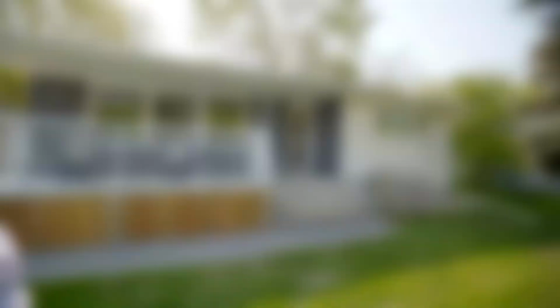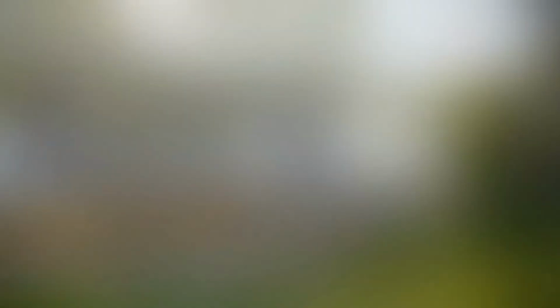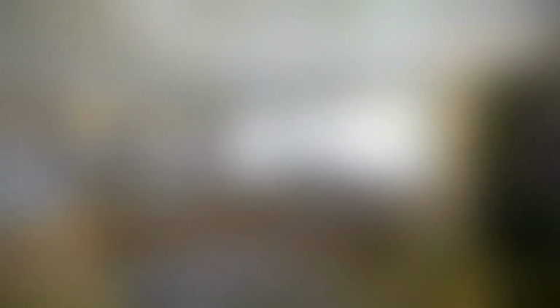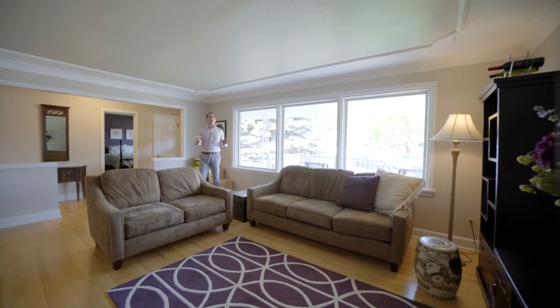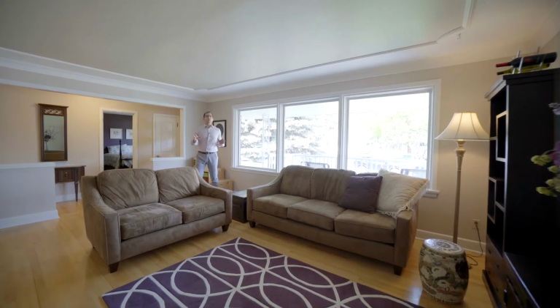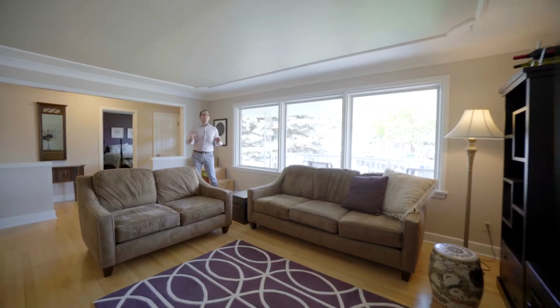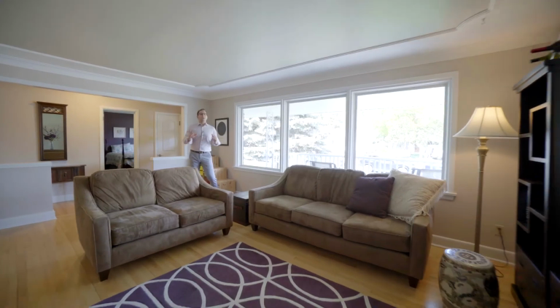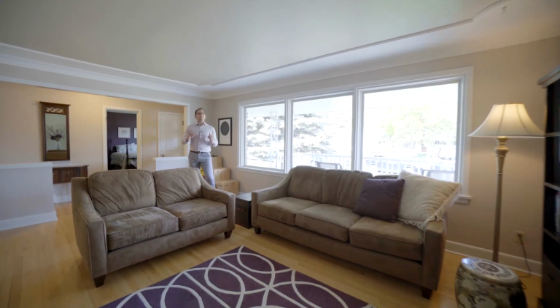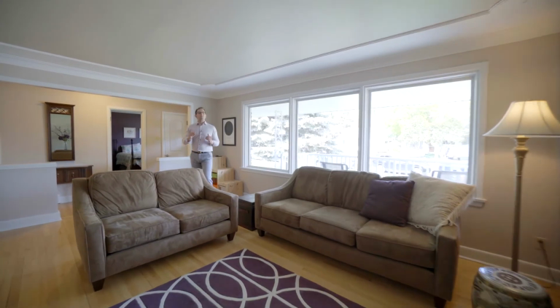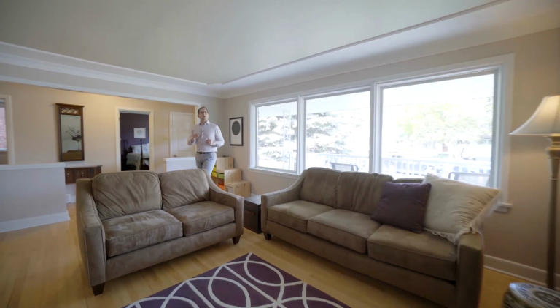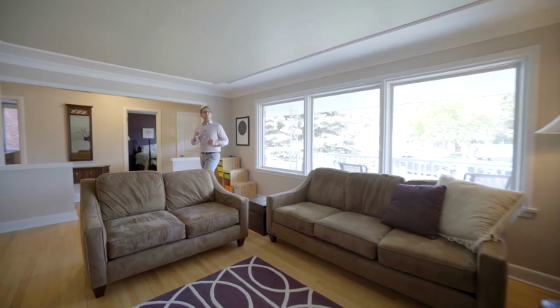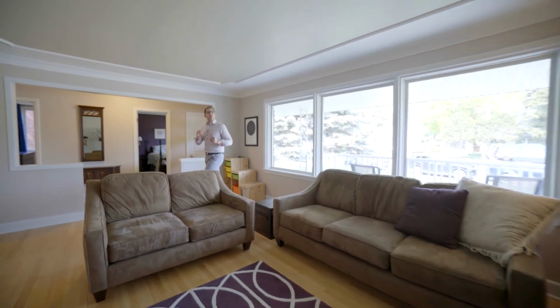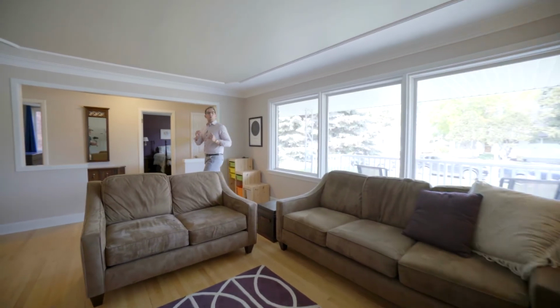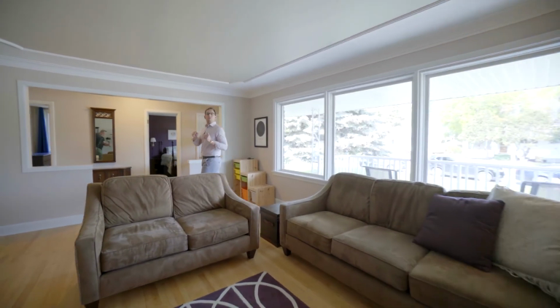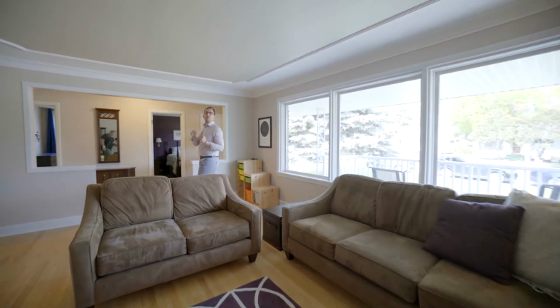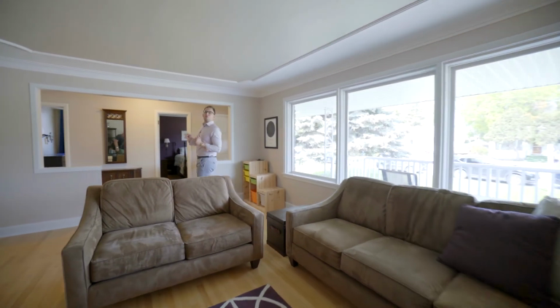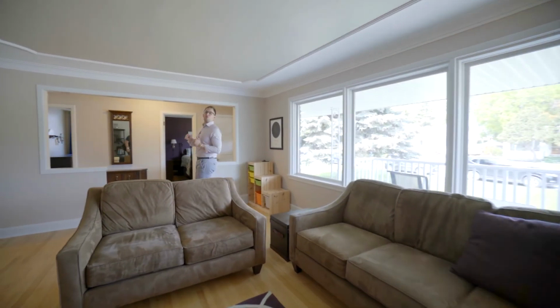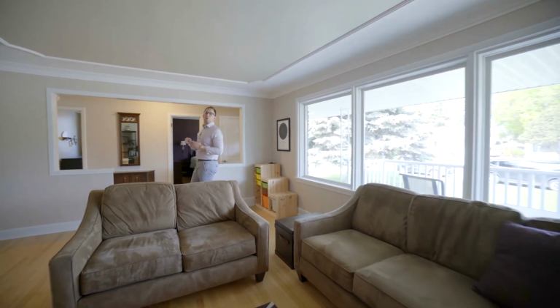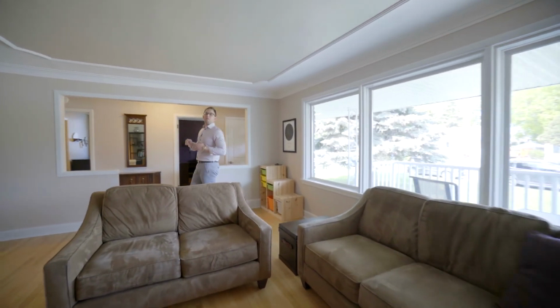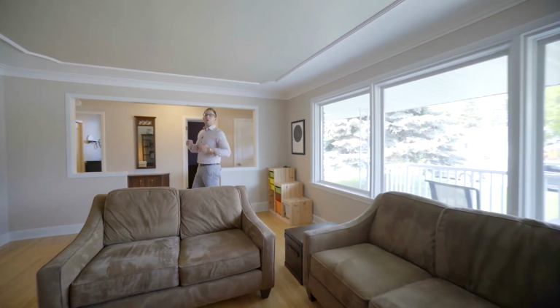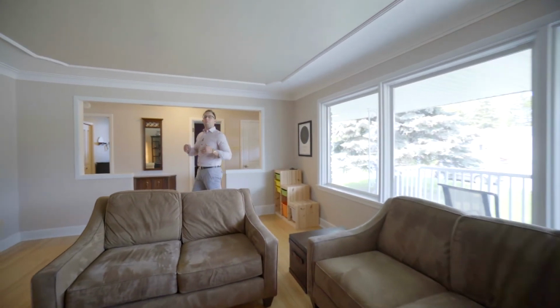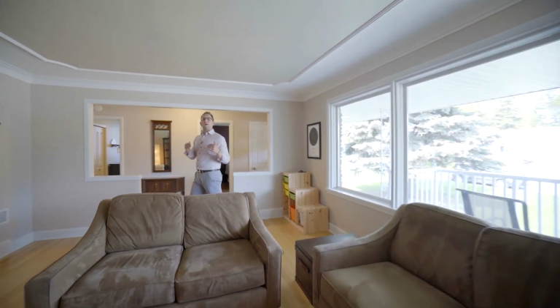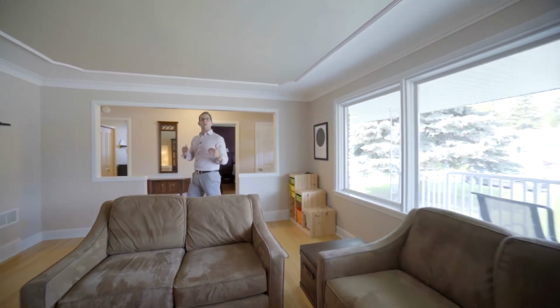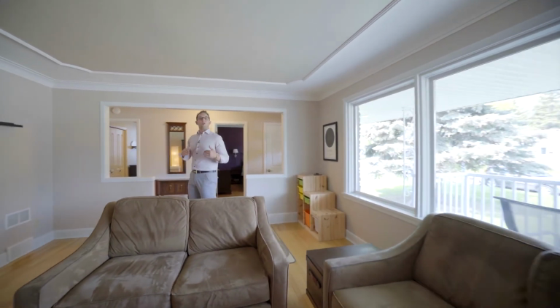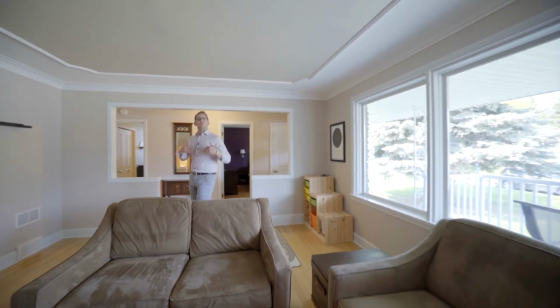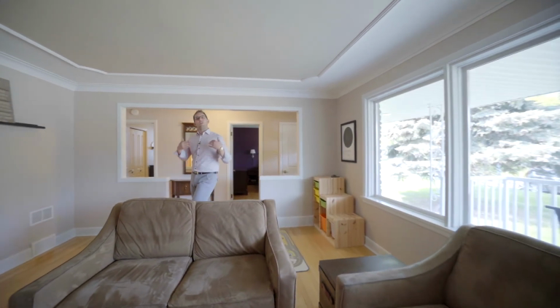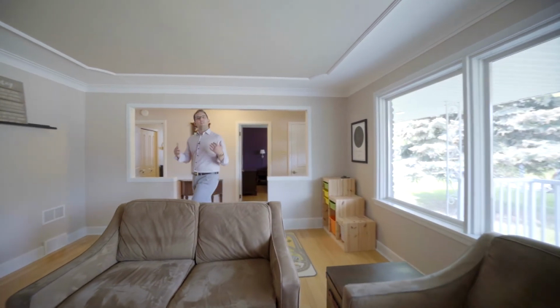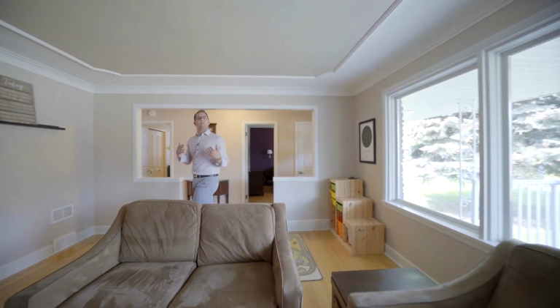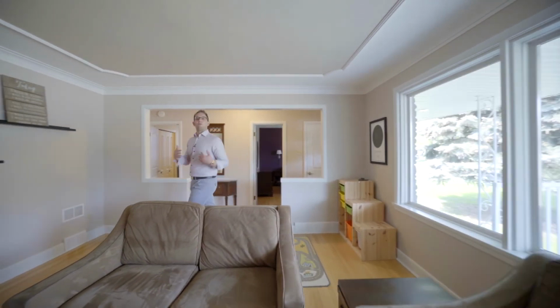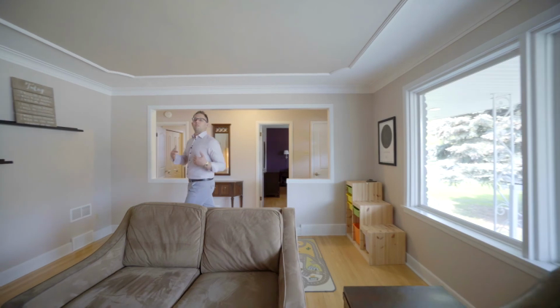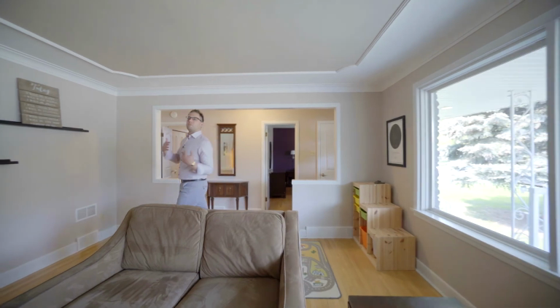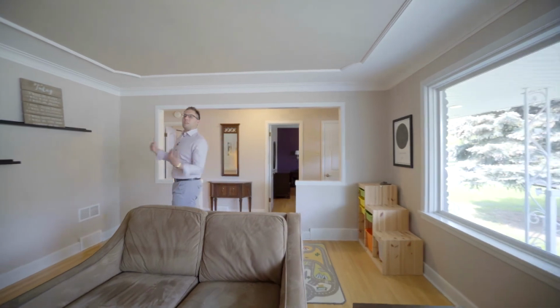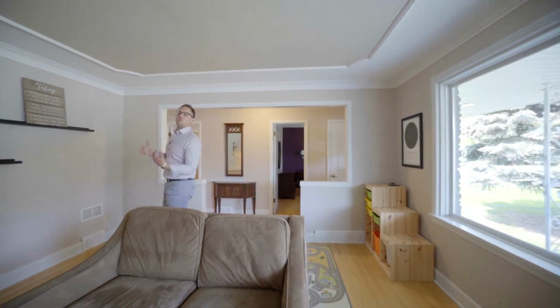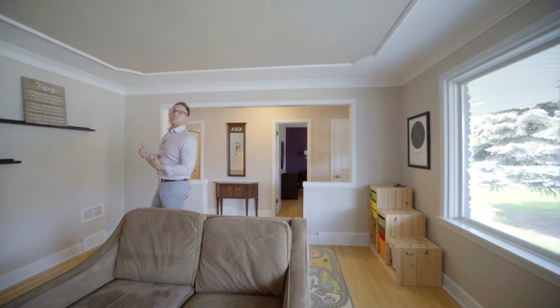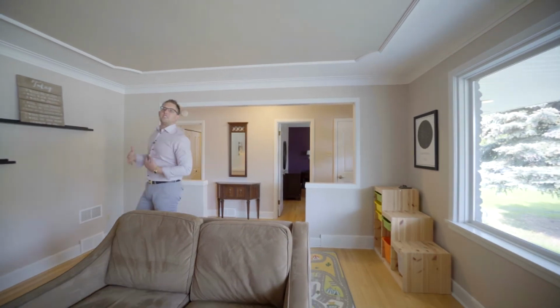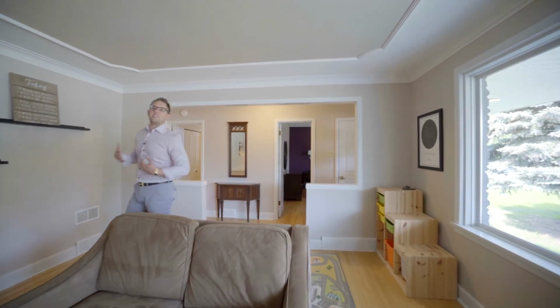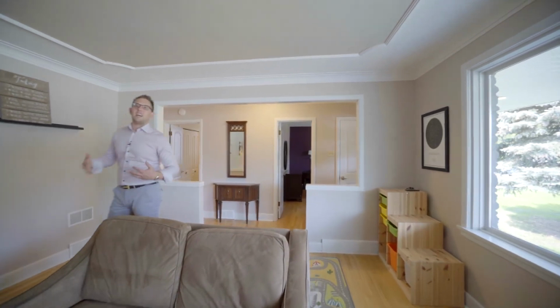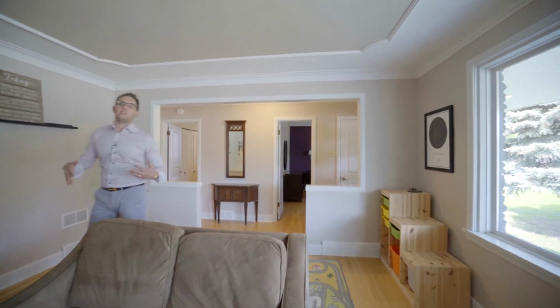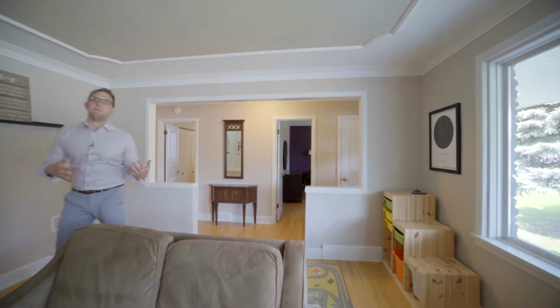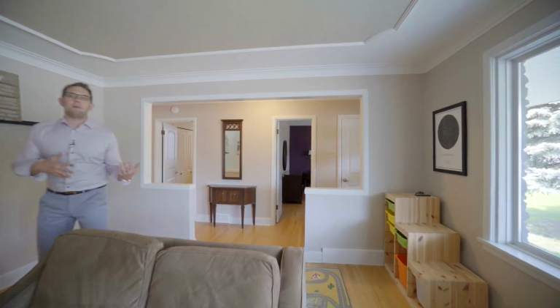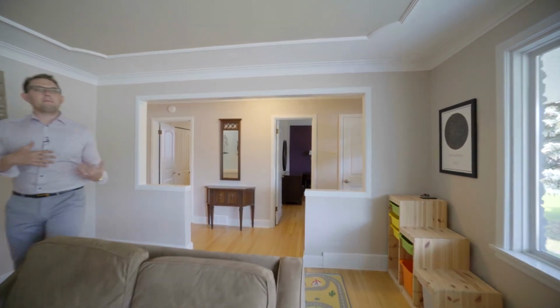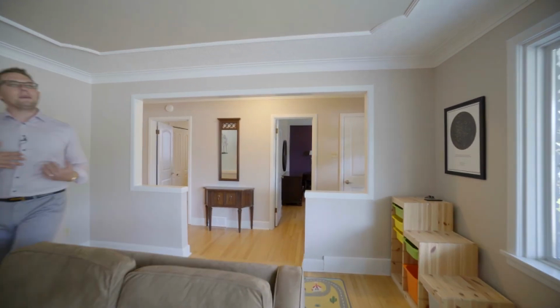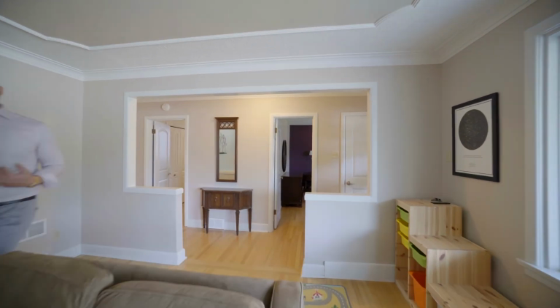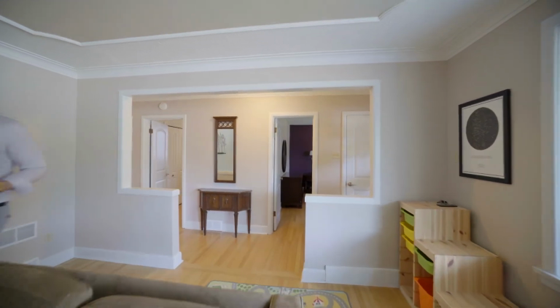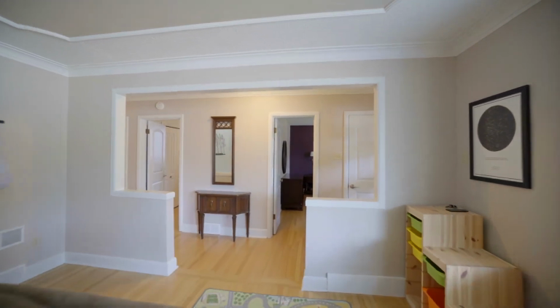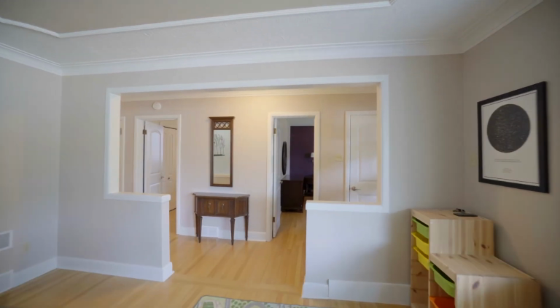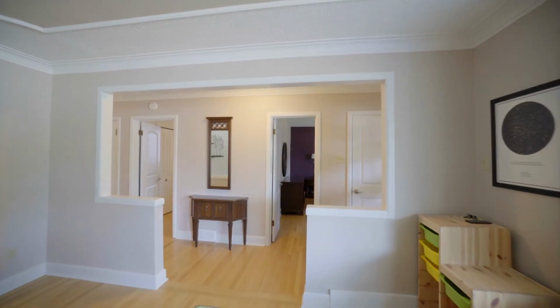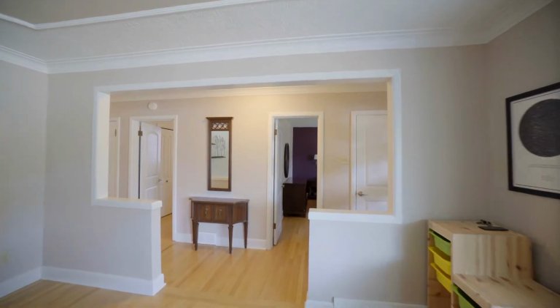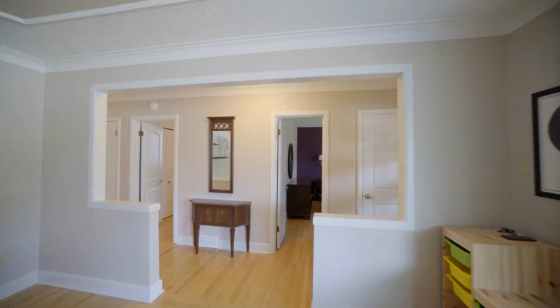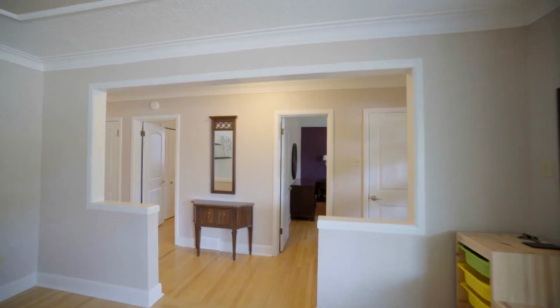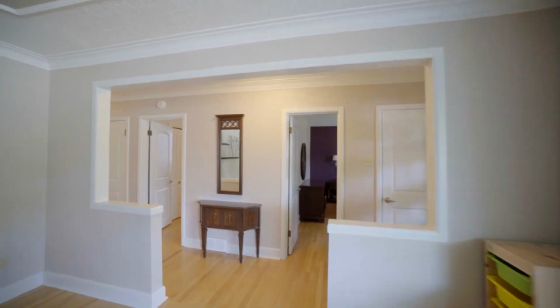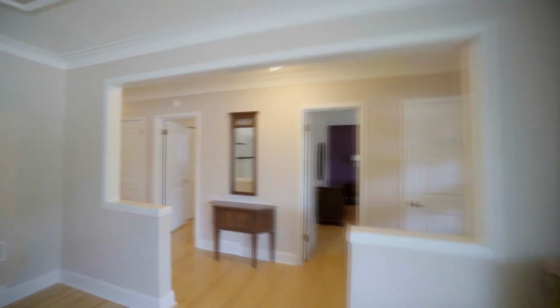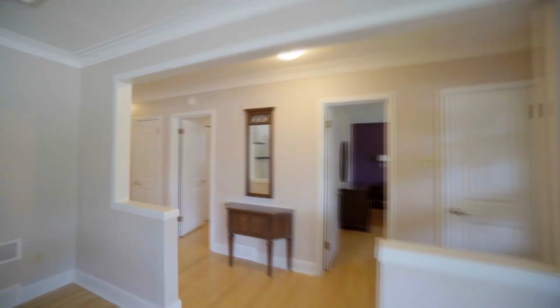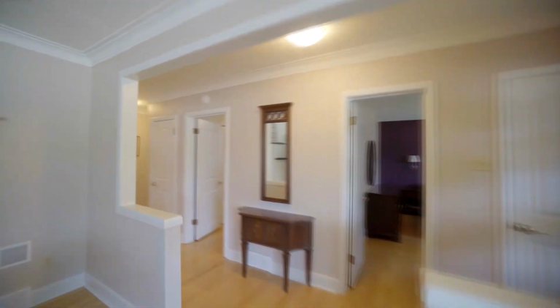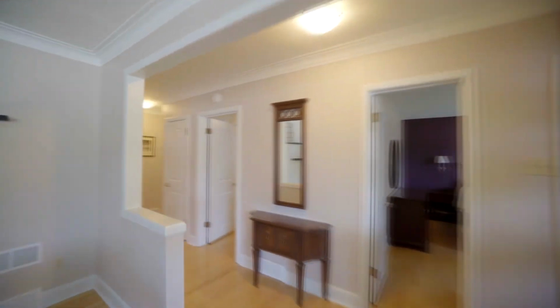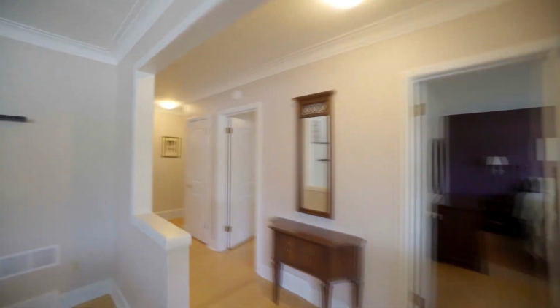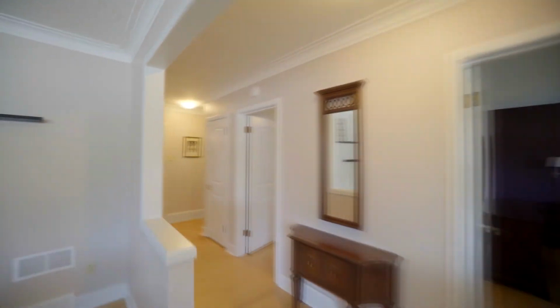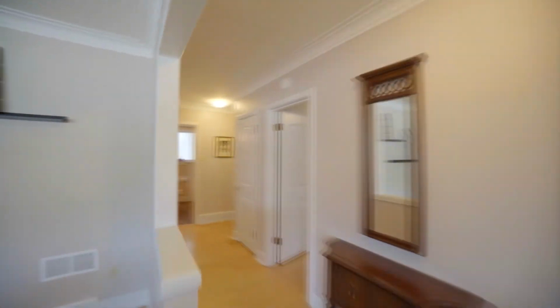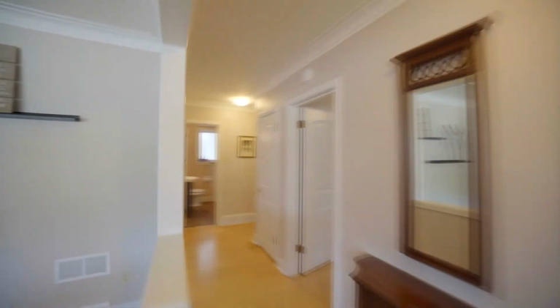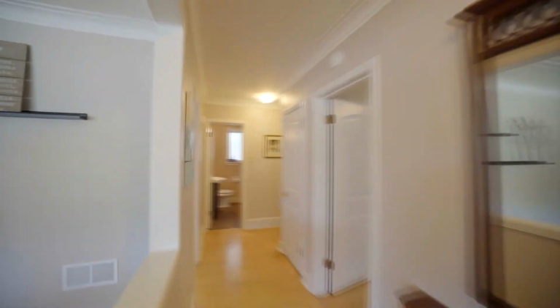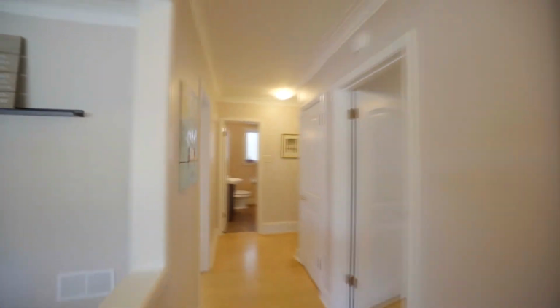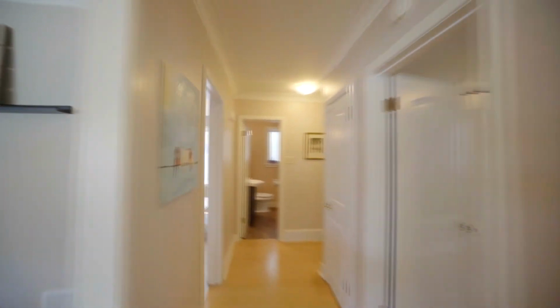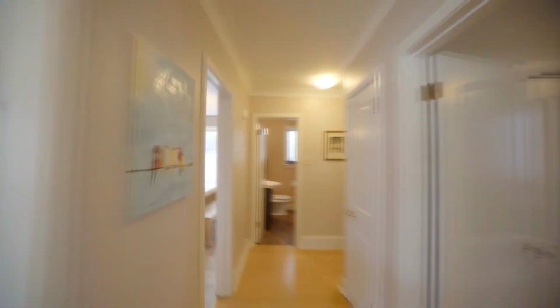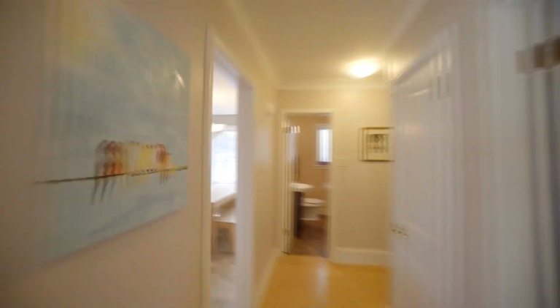Here we are on the main floor of this 1,200 square foot bungalow. The living room is spacious with big PVC windows, crown molding, and hardwood floors.